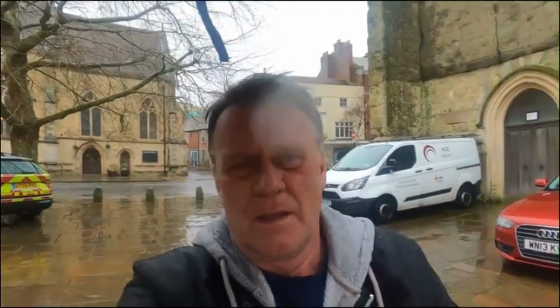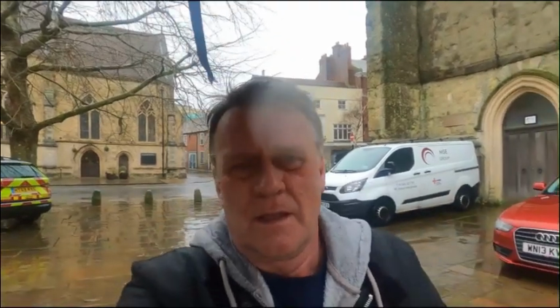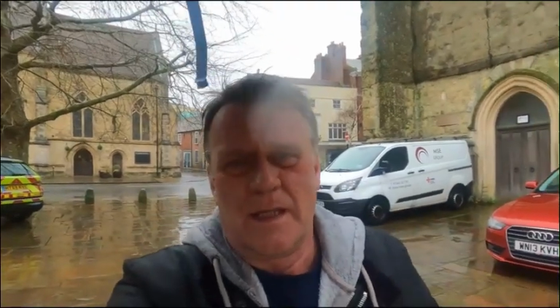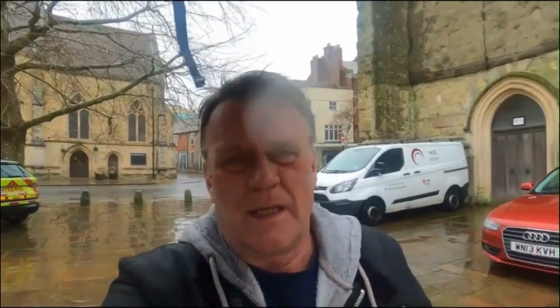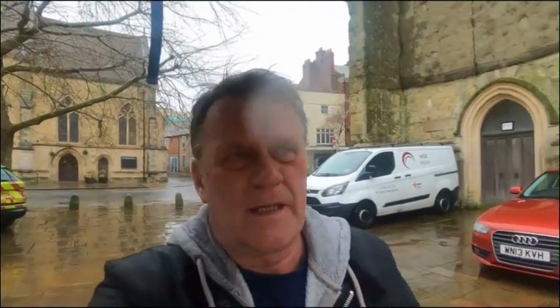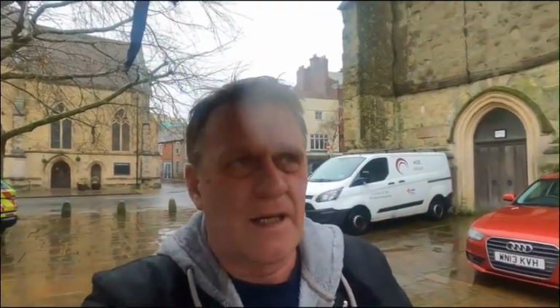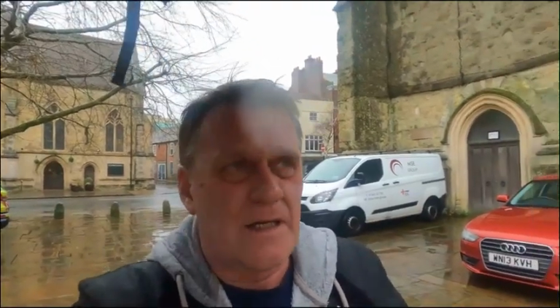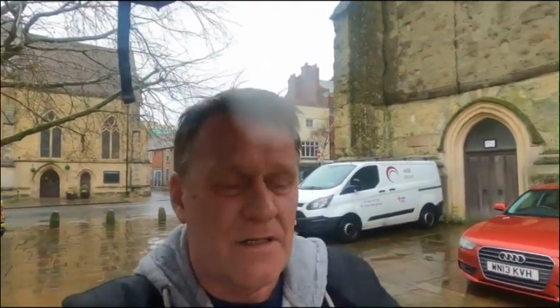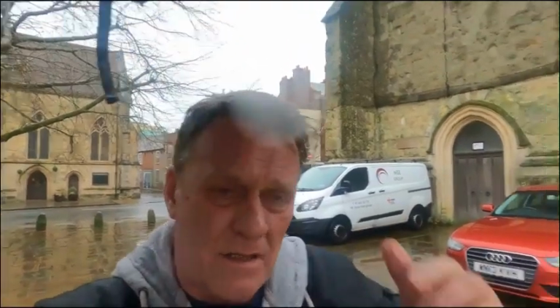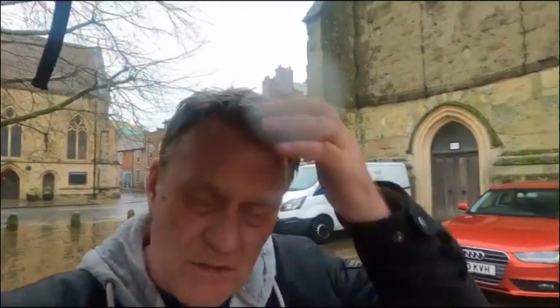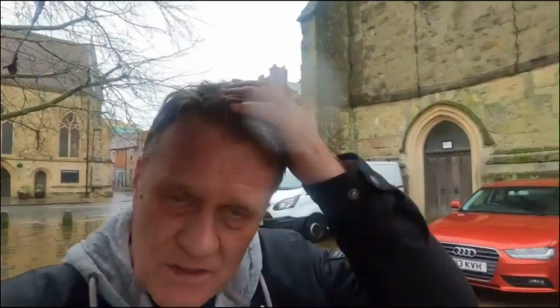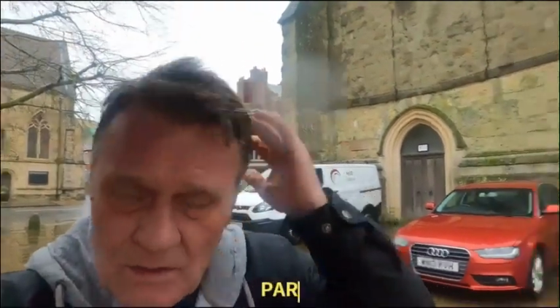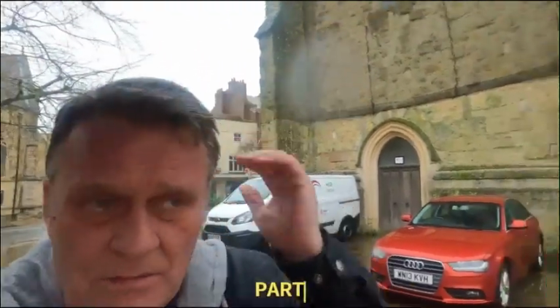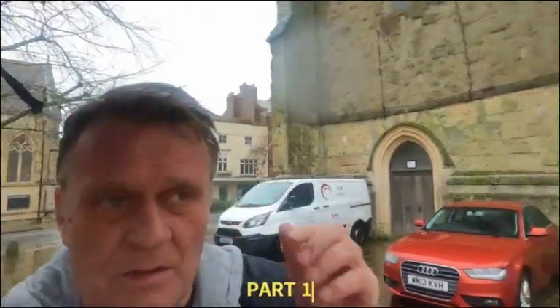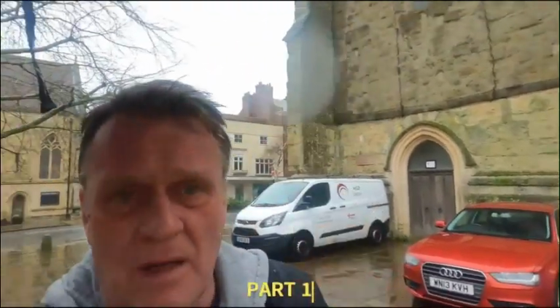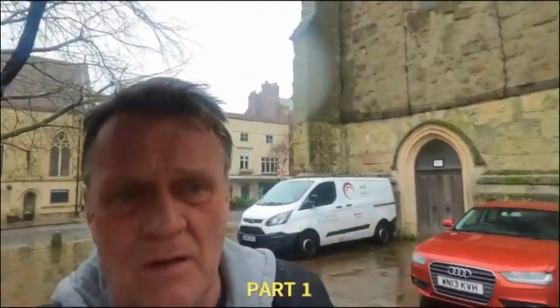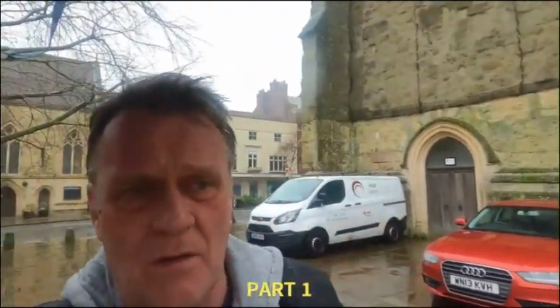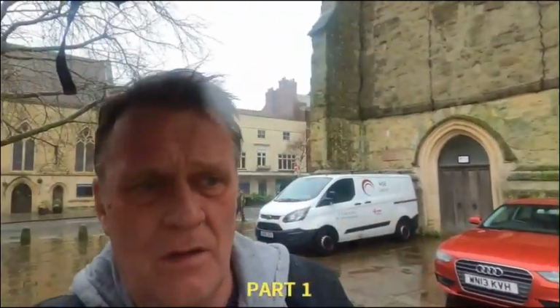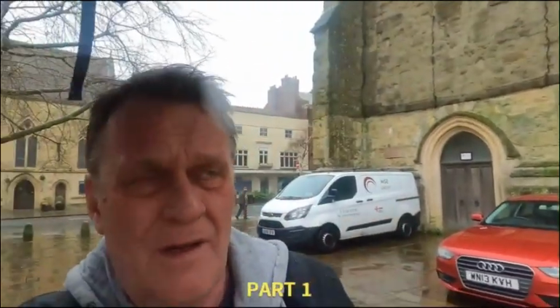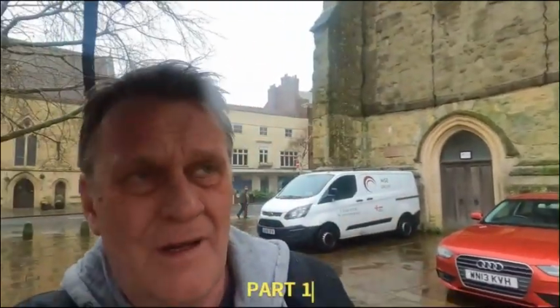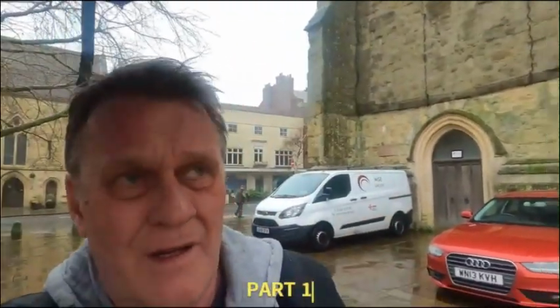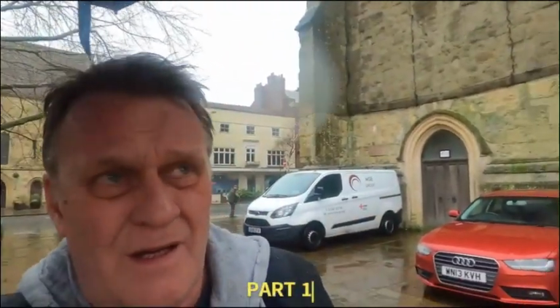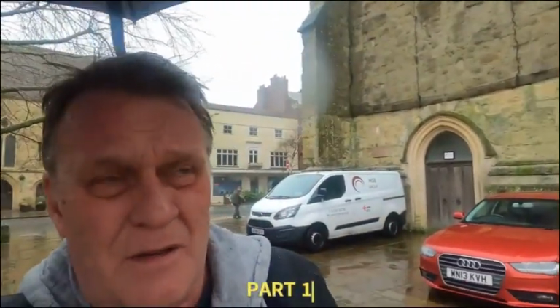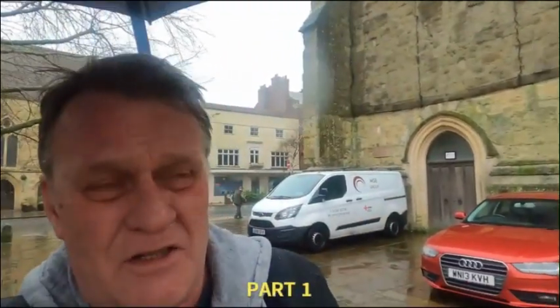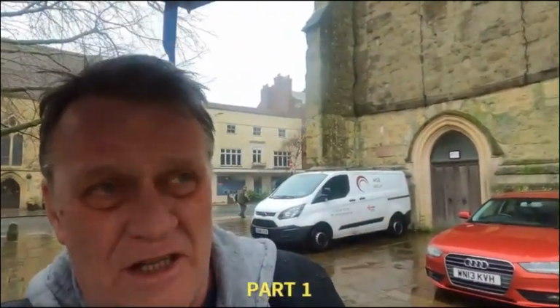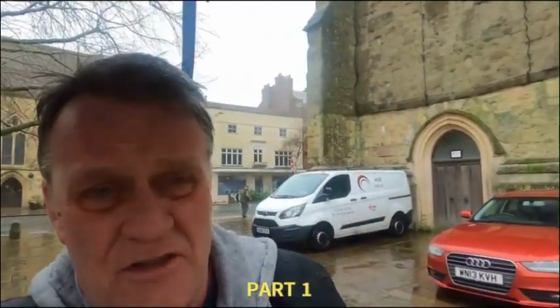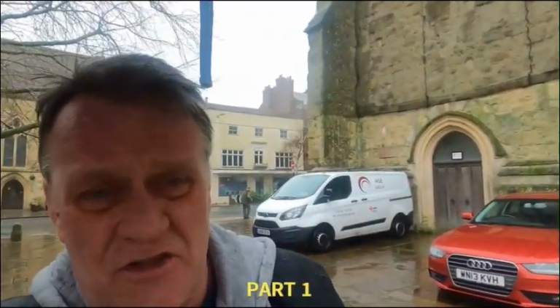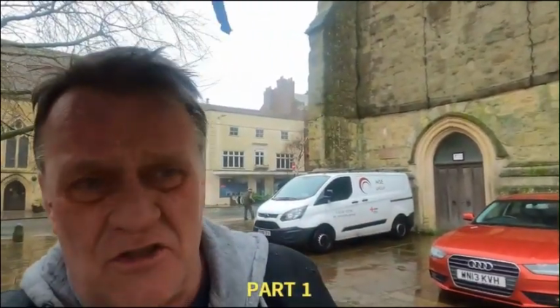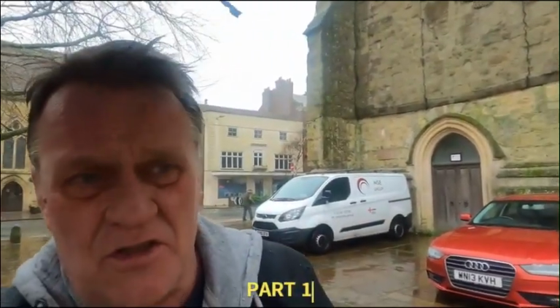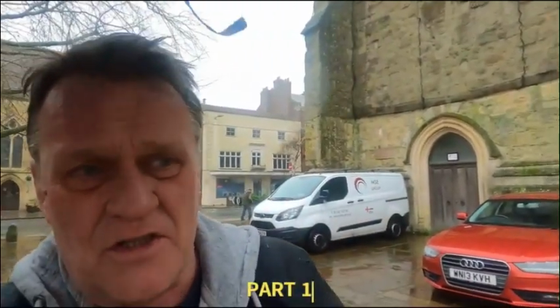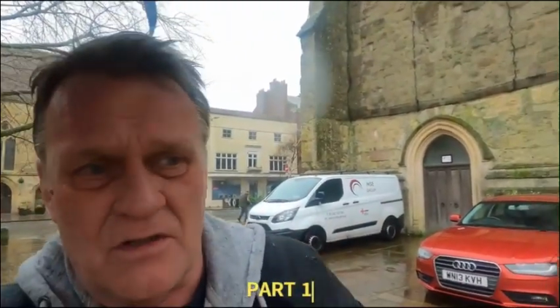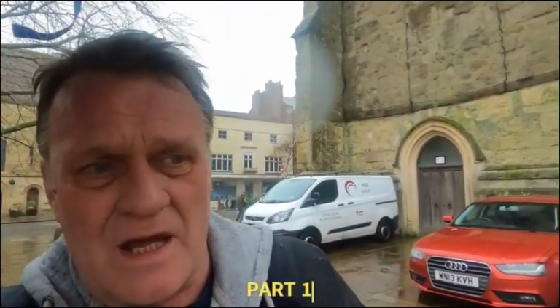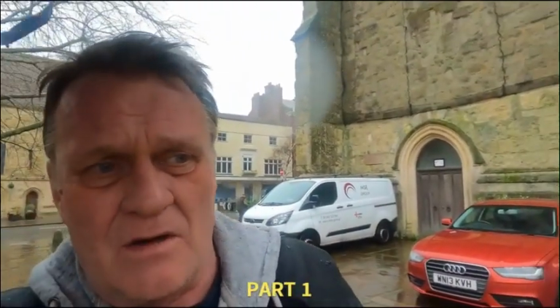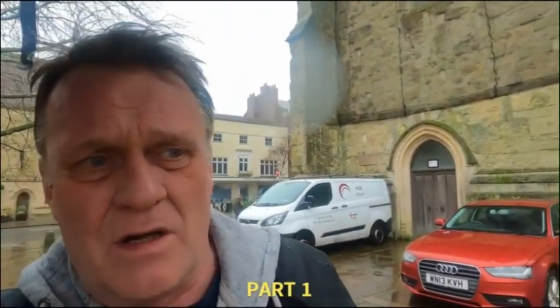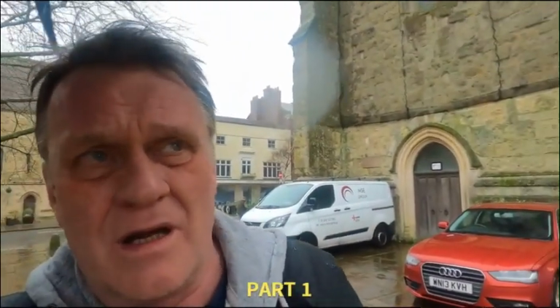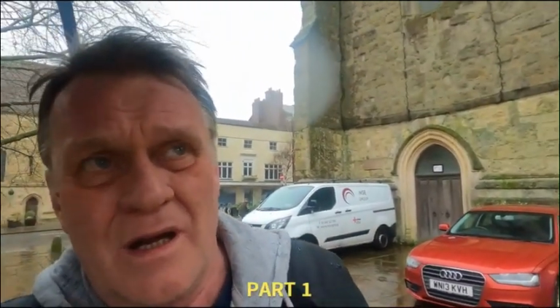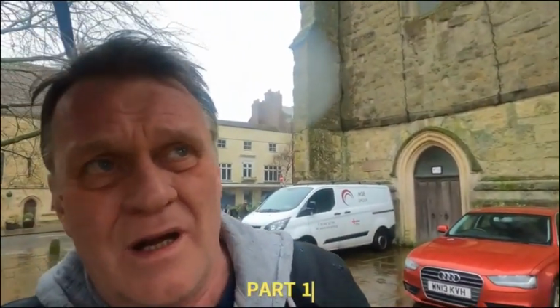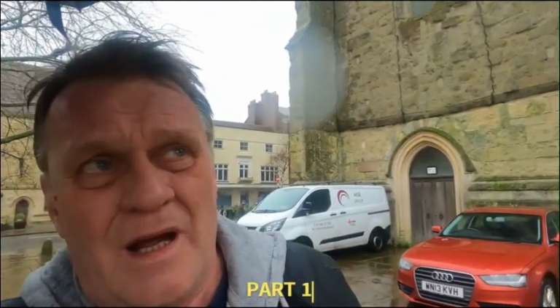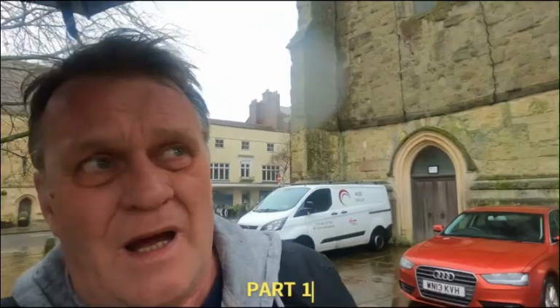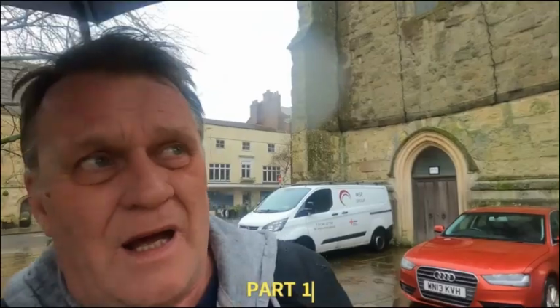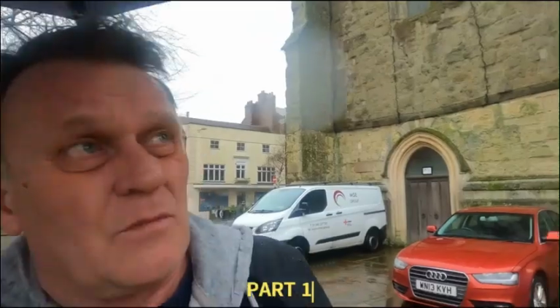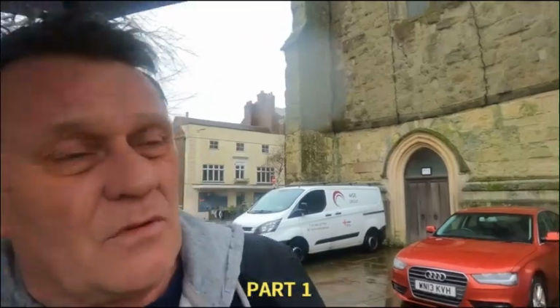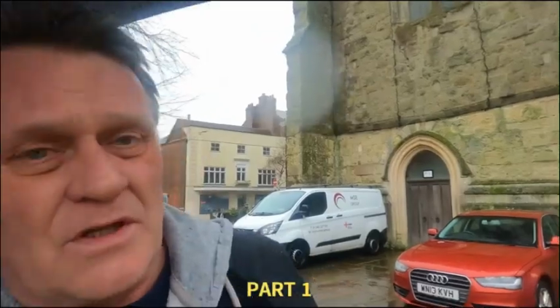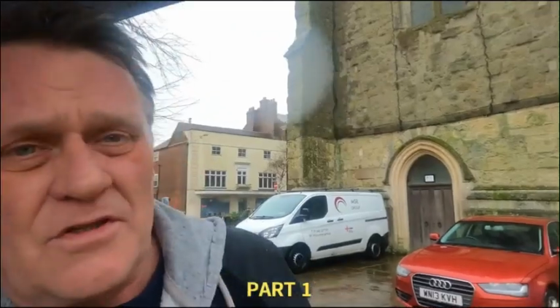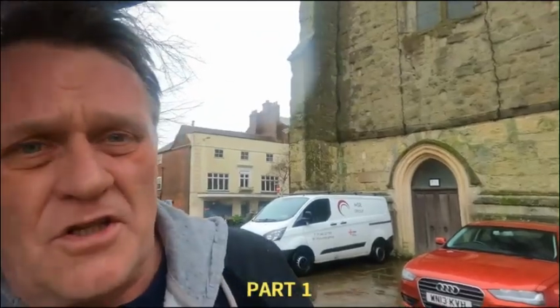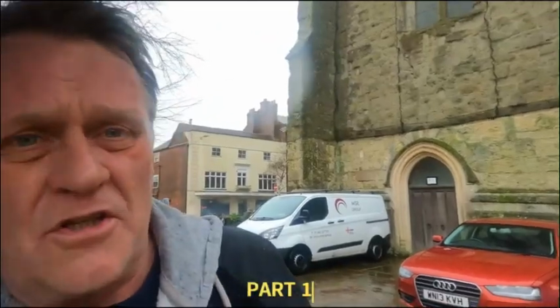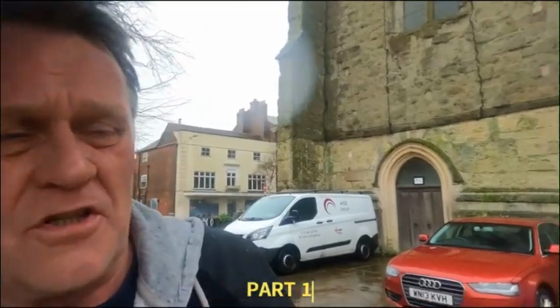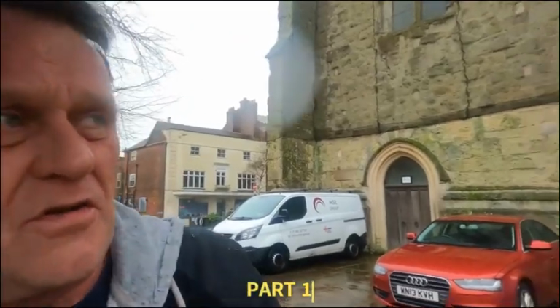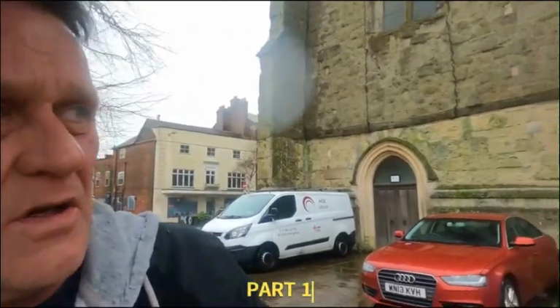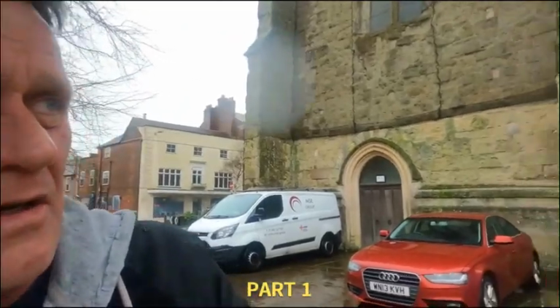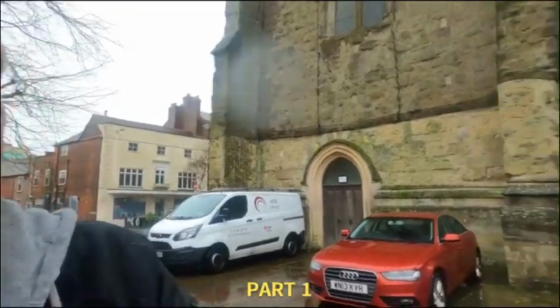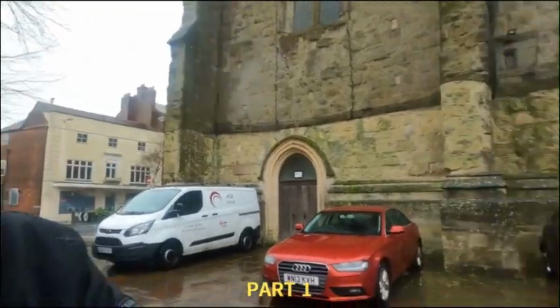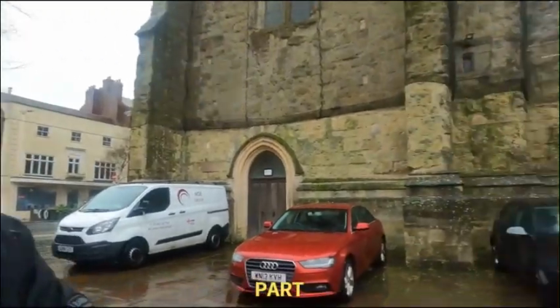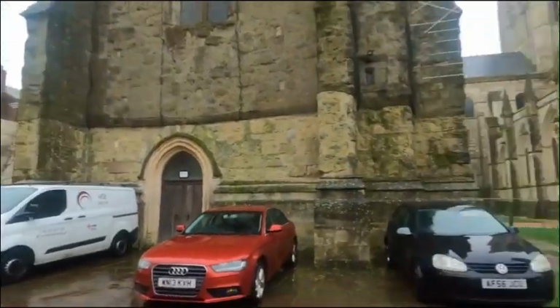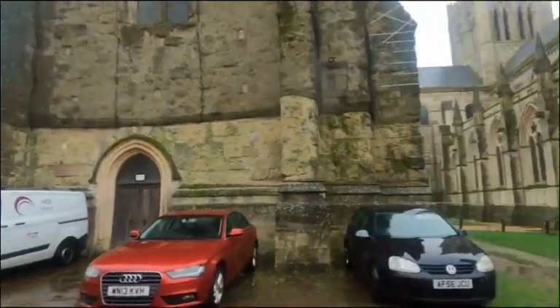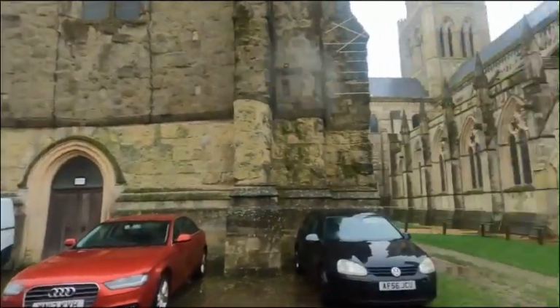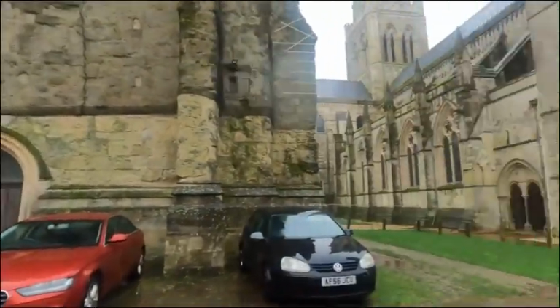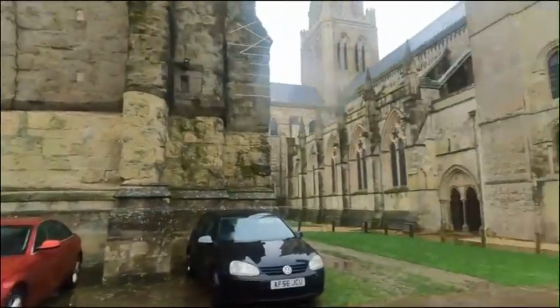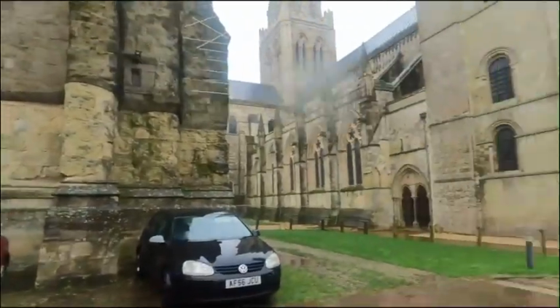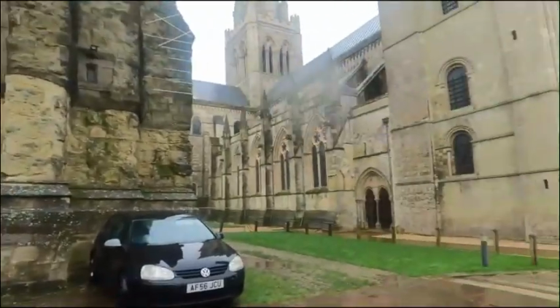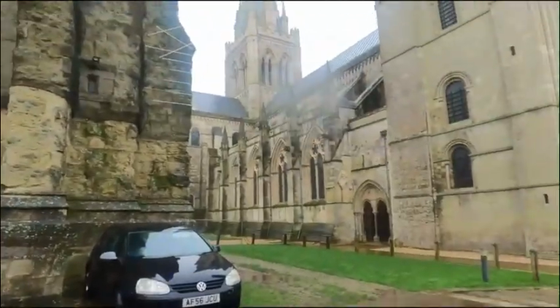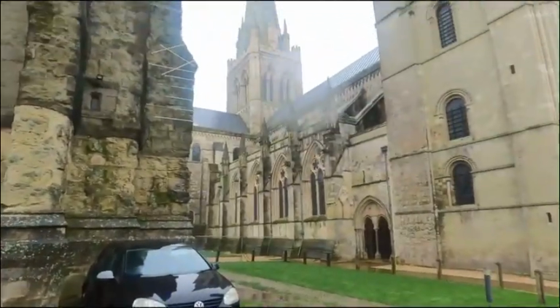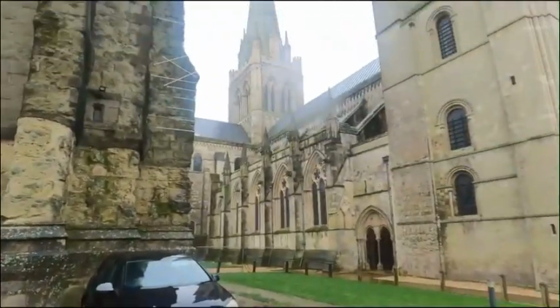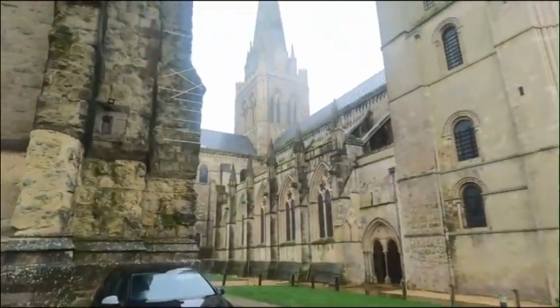Hey, hi guys. I'm still out and about — I'm actually in Chichester now and we're at Chichester Cathedral. Can you see that?